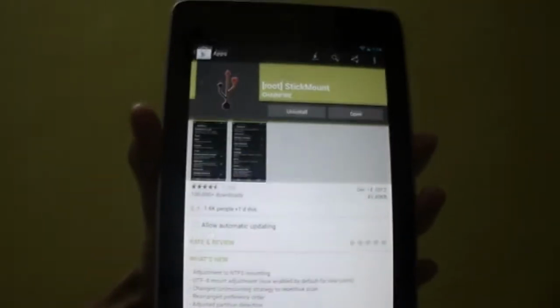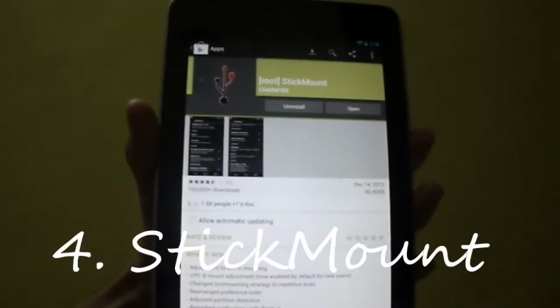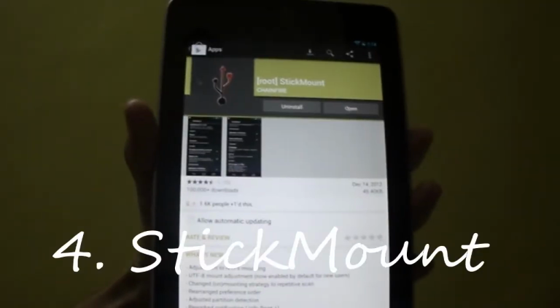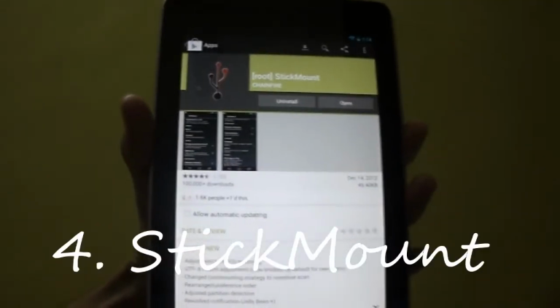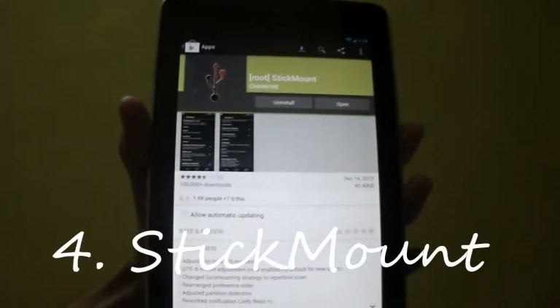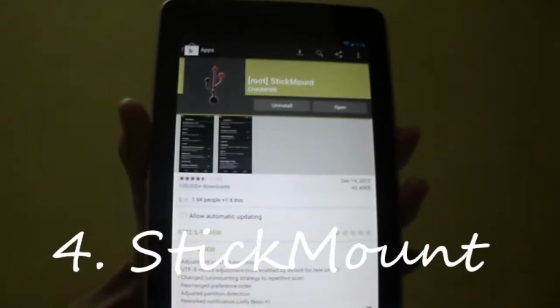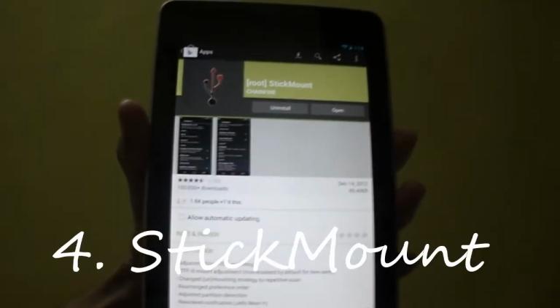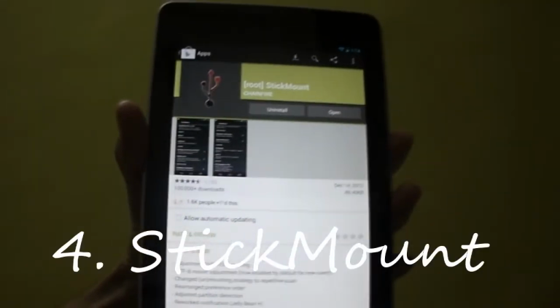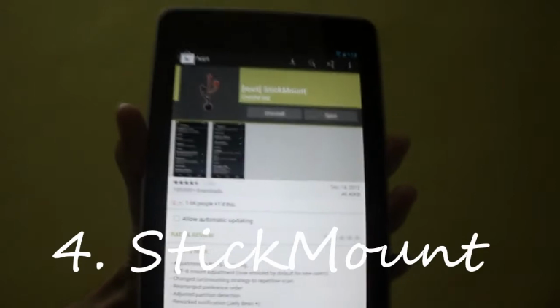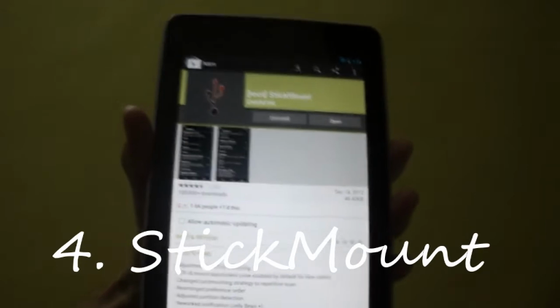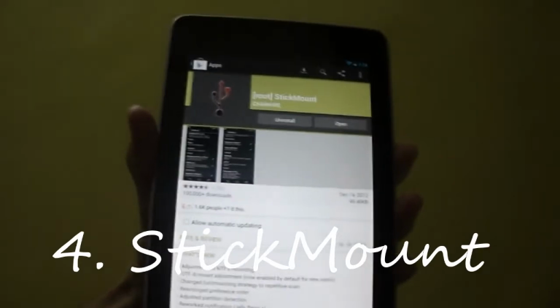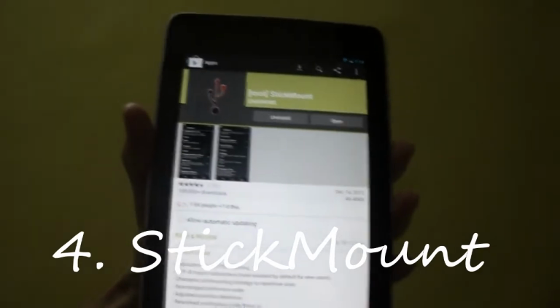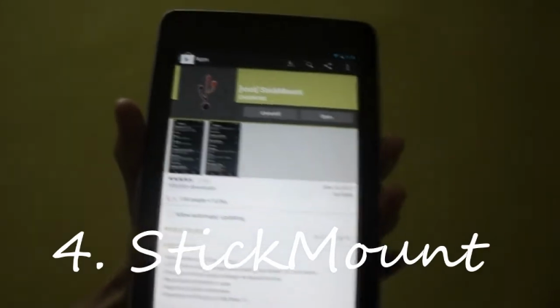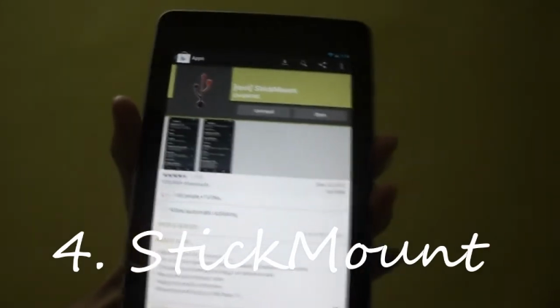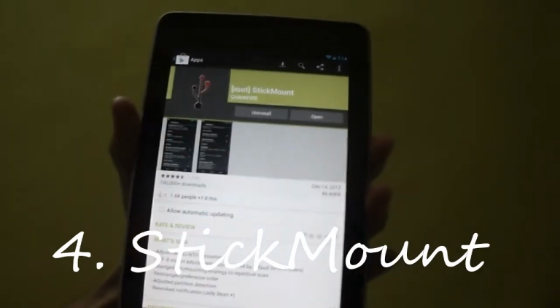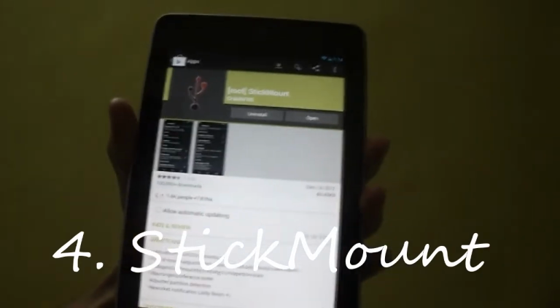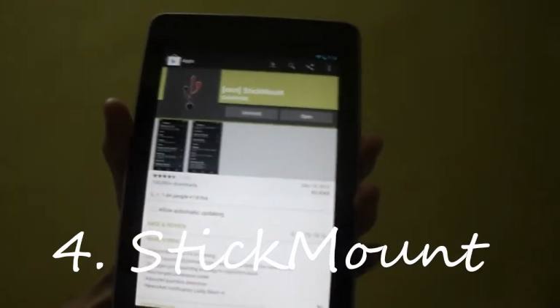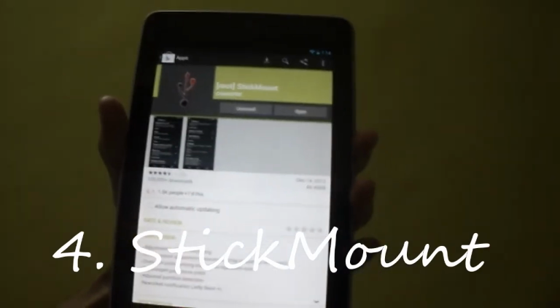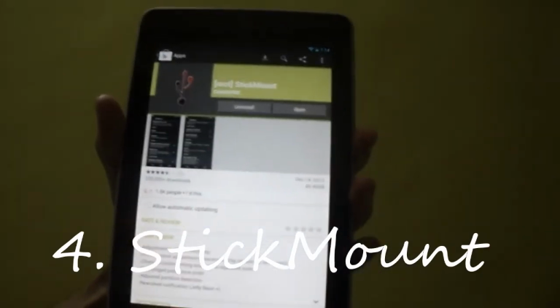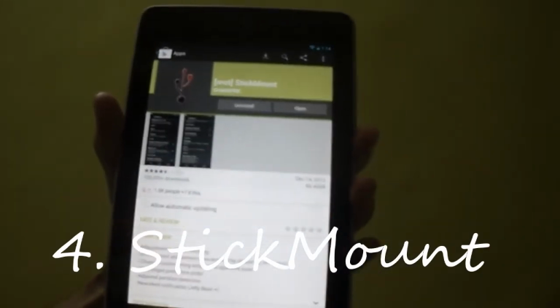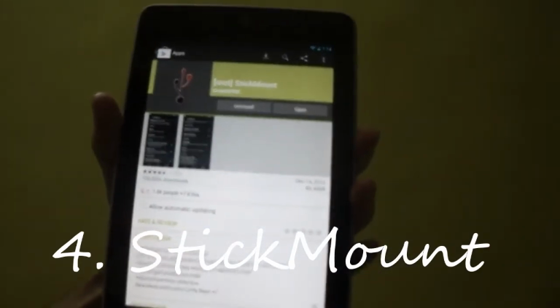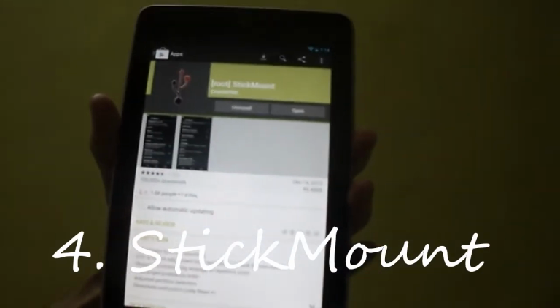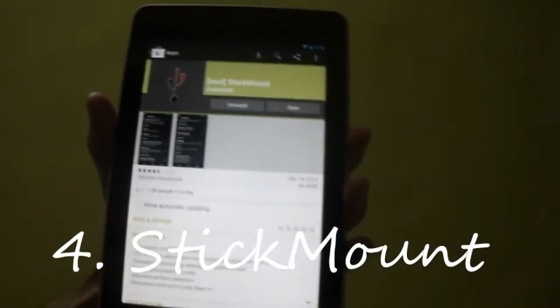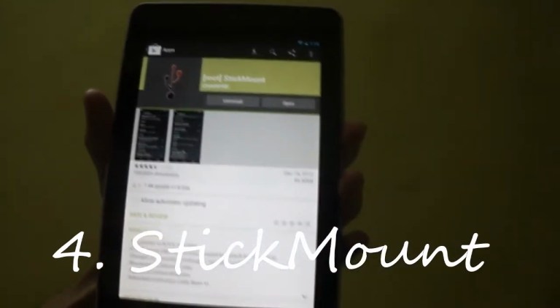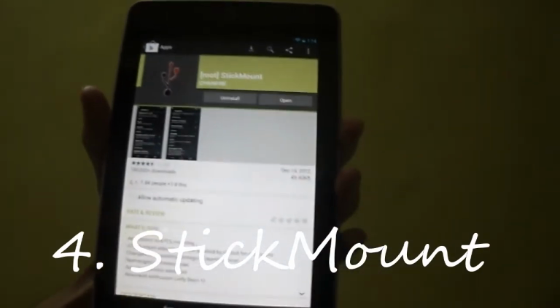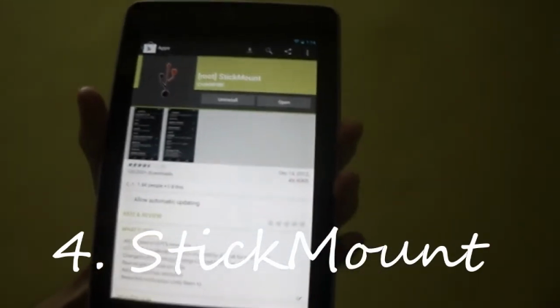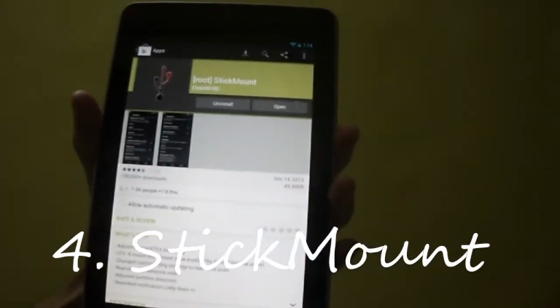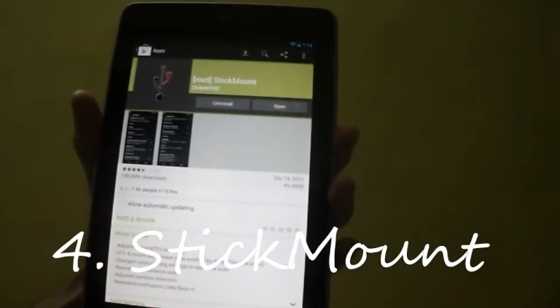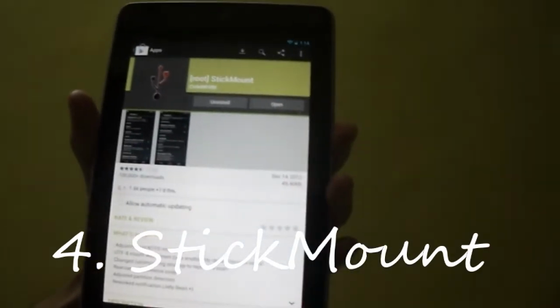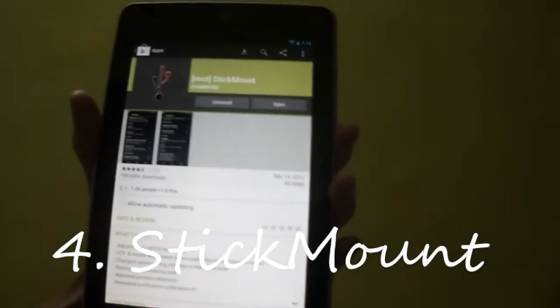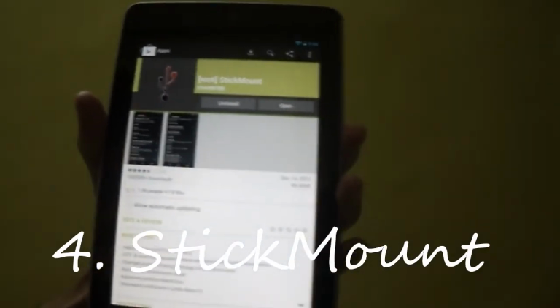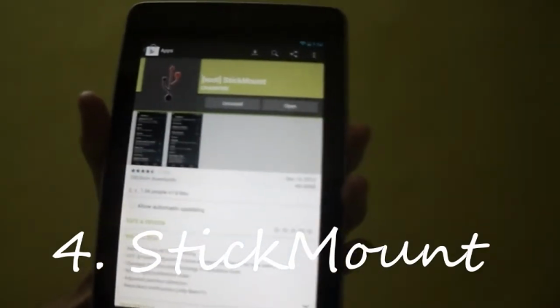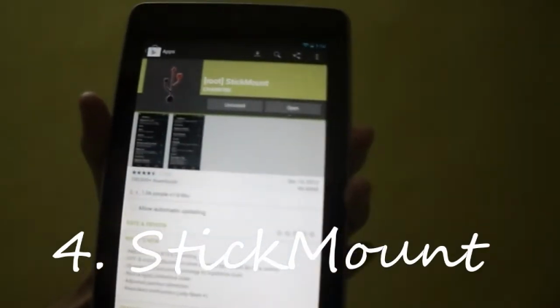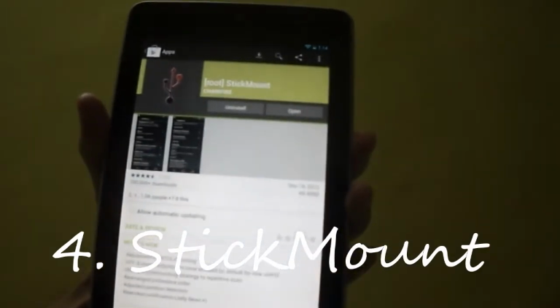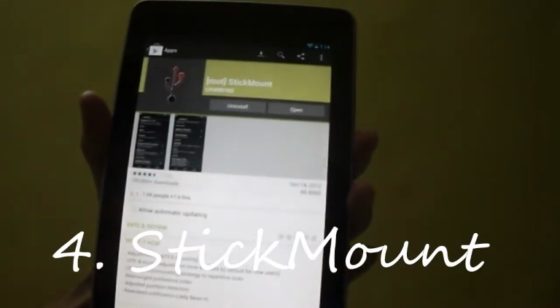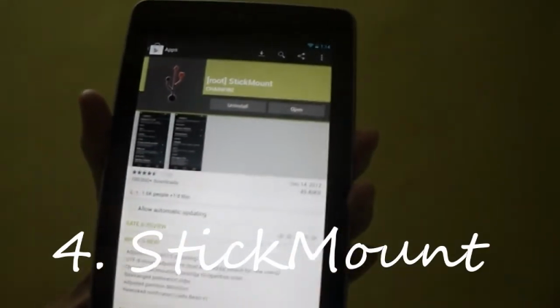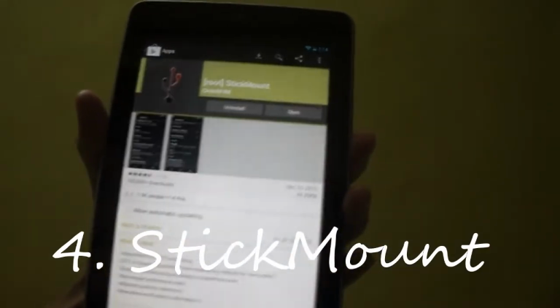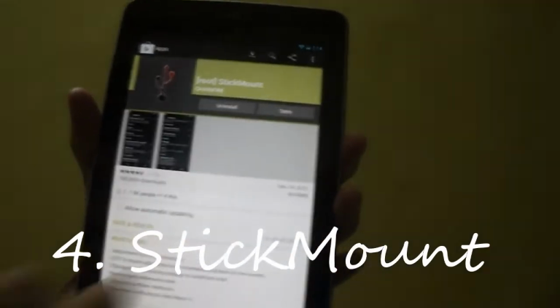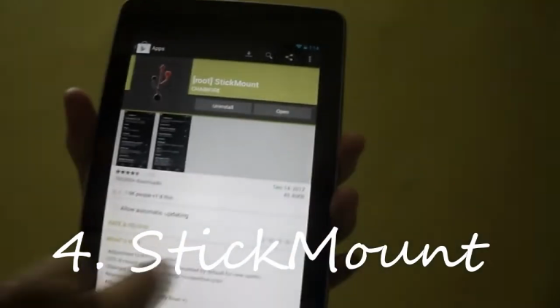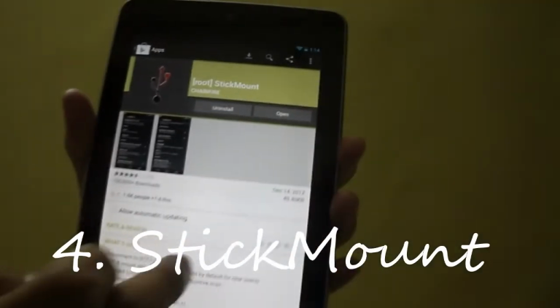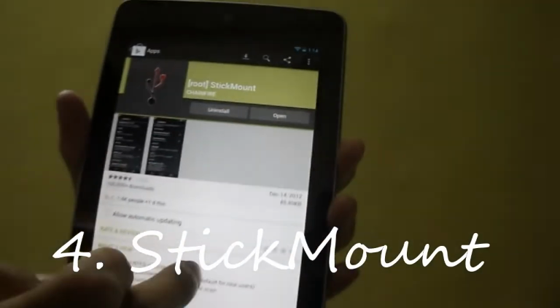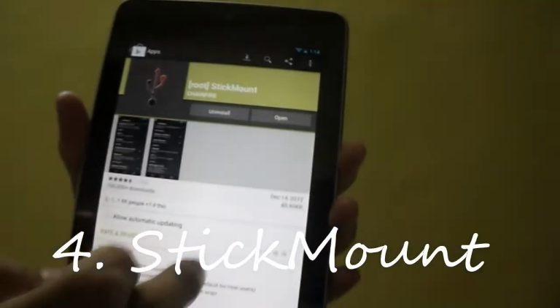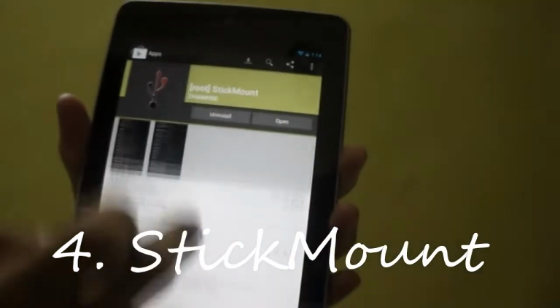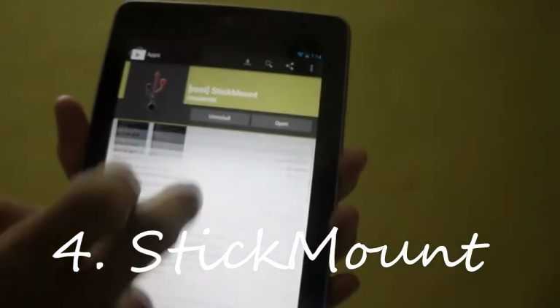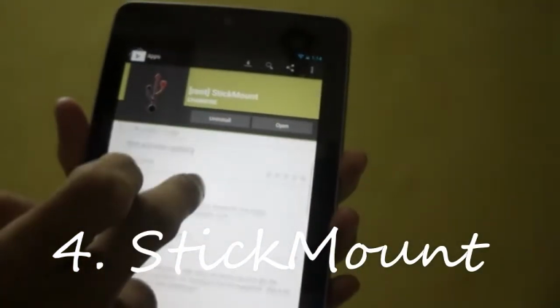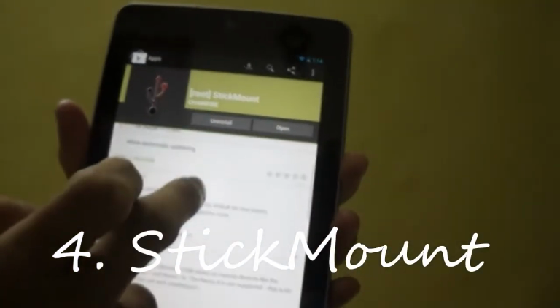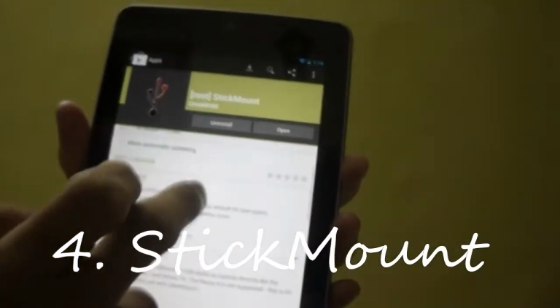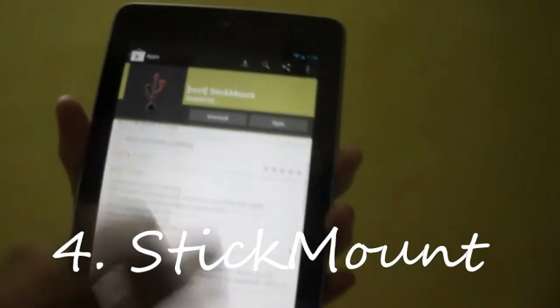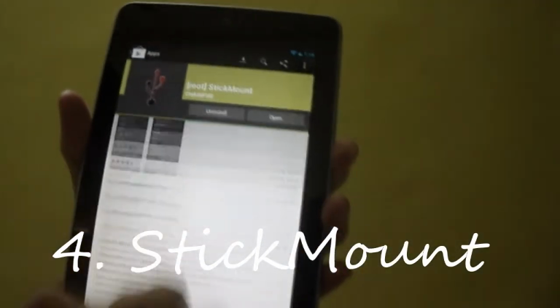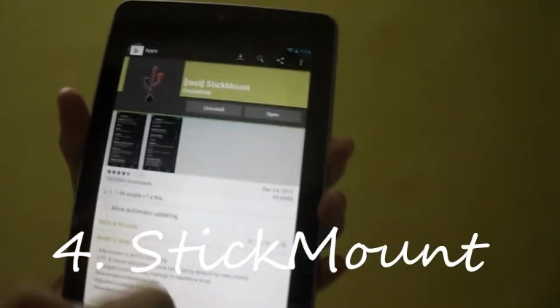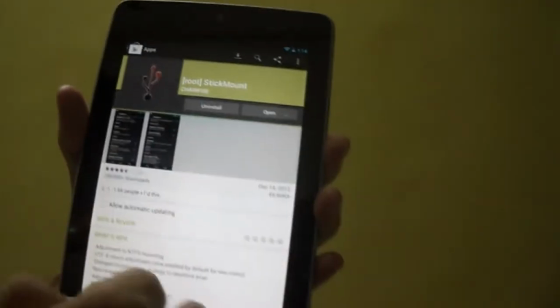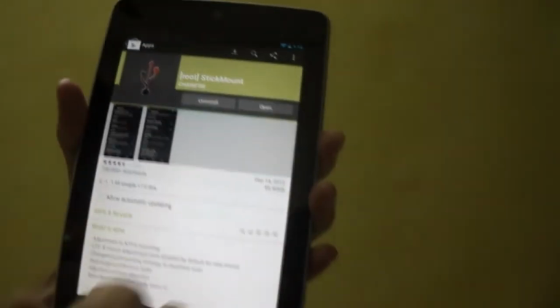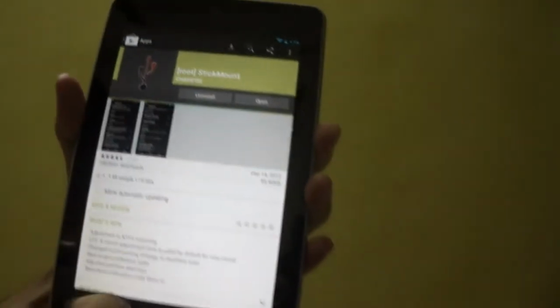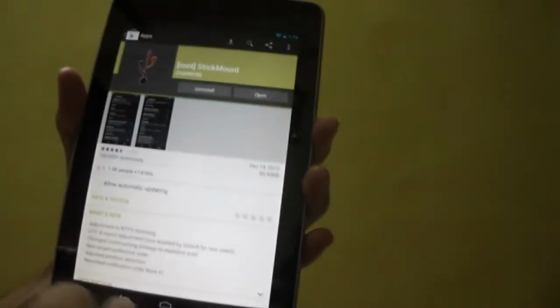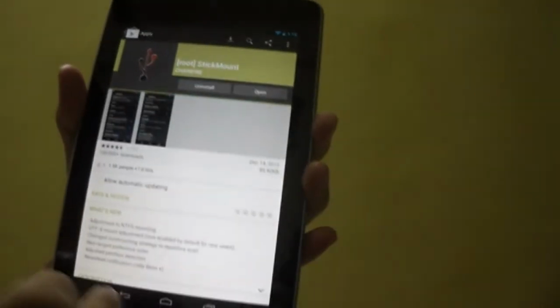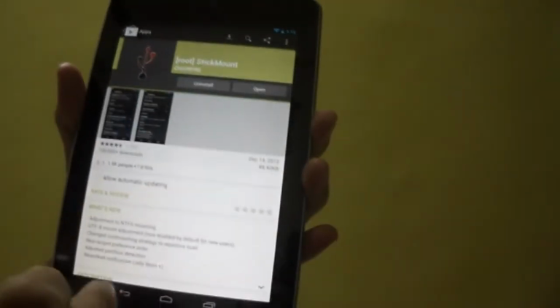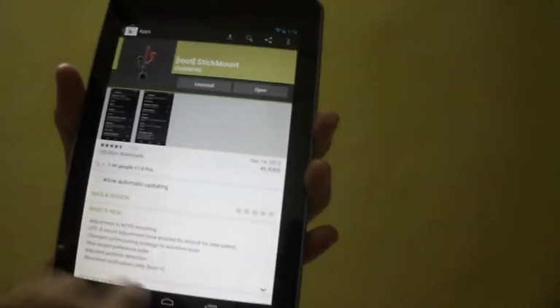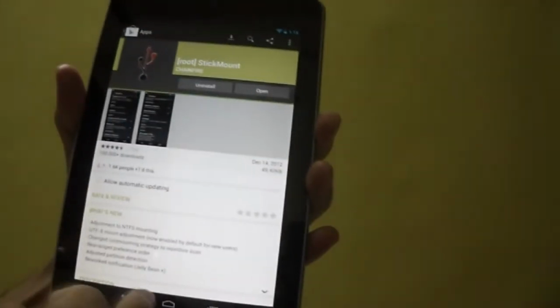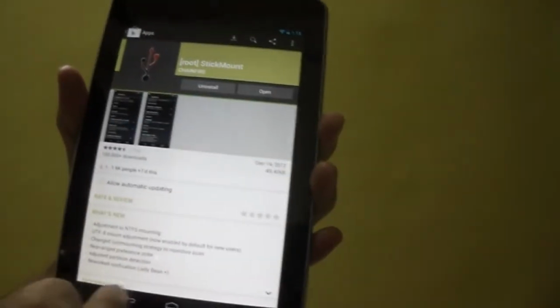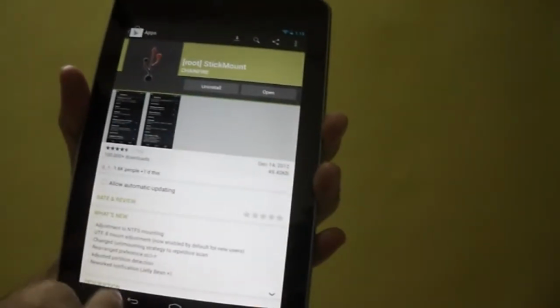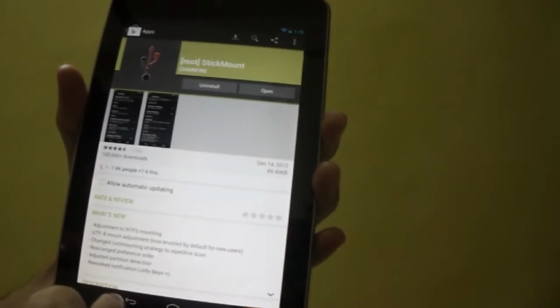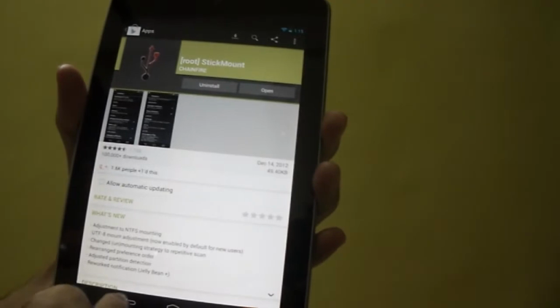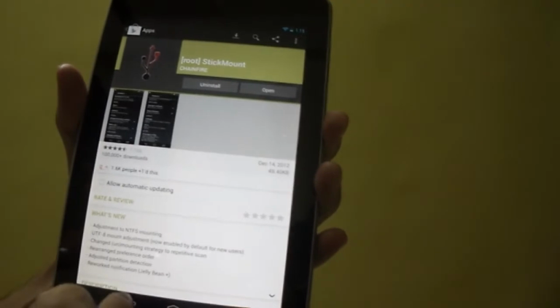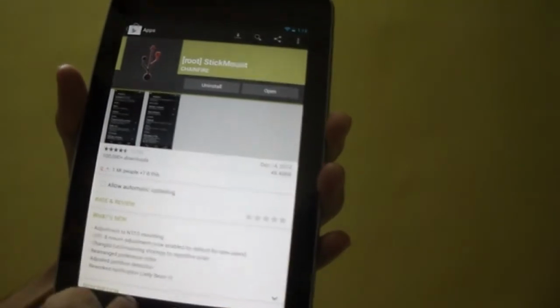And lastly you require the StickMount app by Chainfire. Install it.